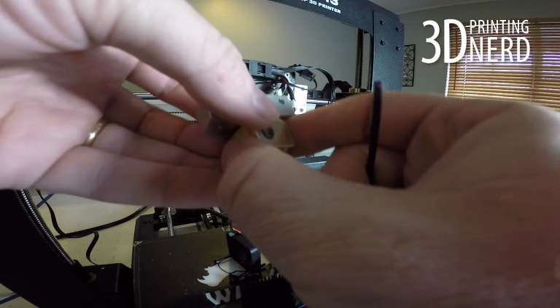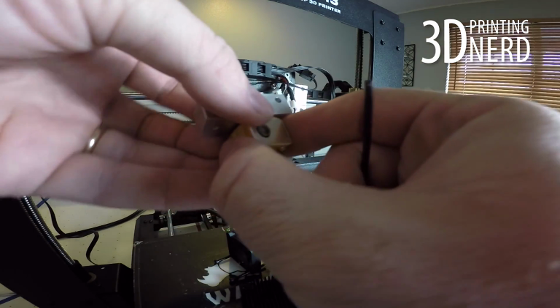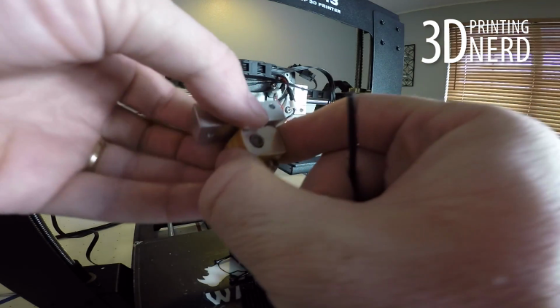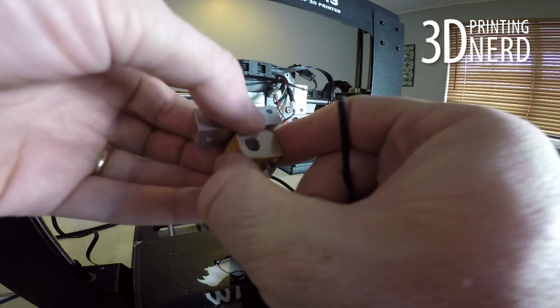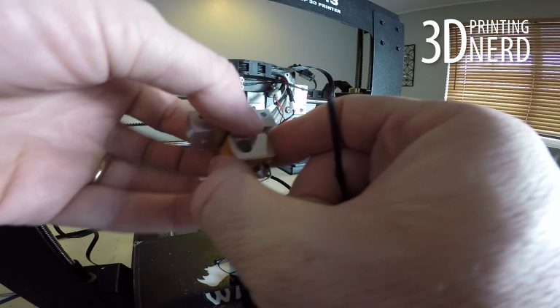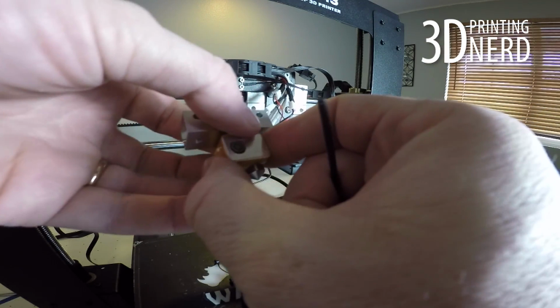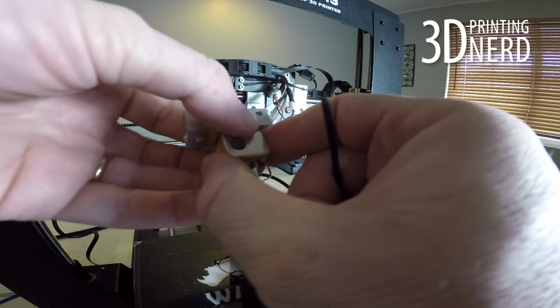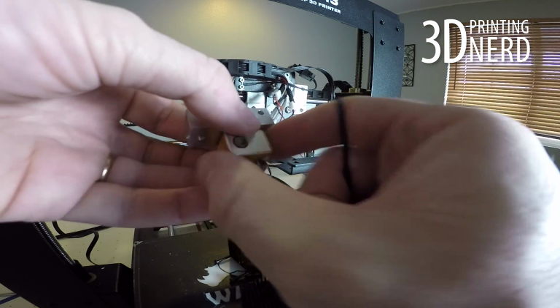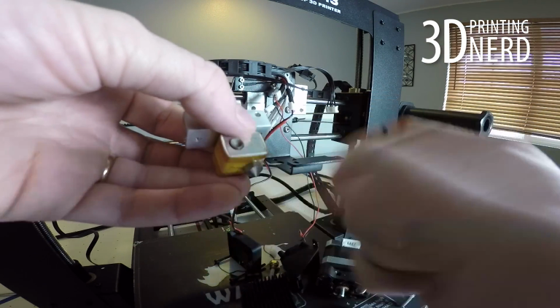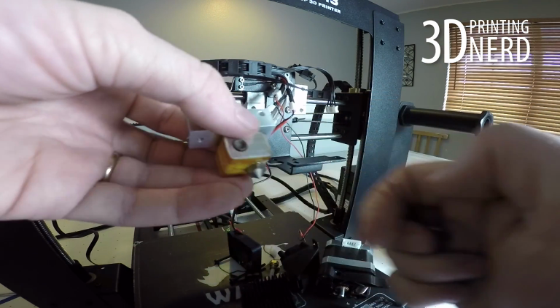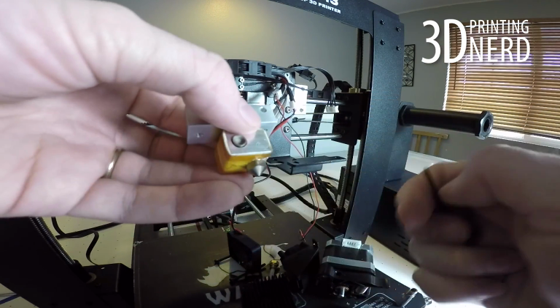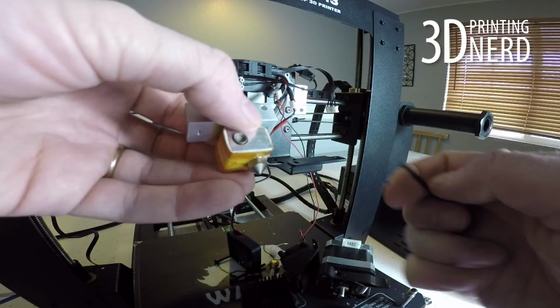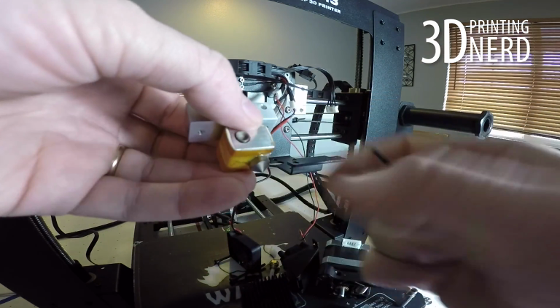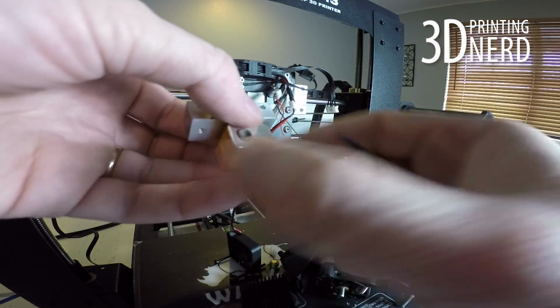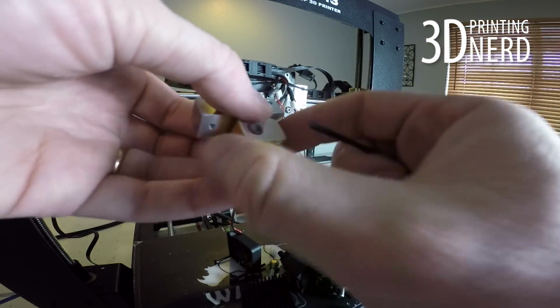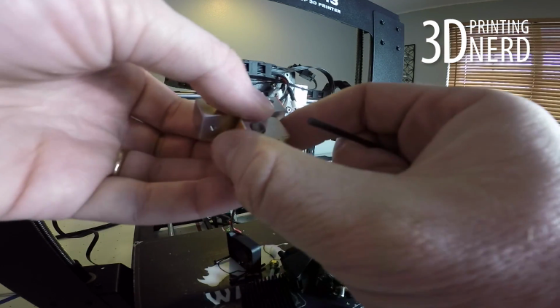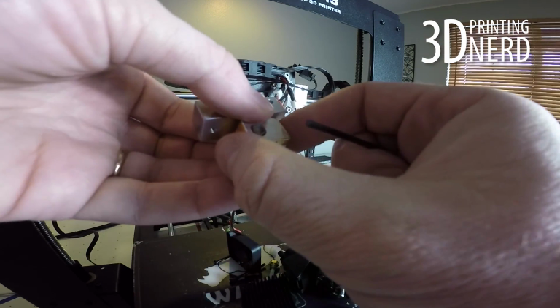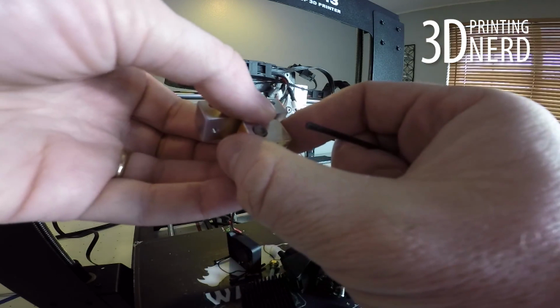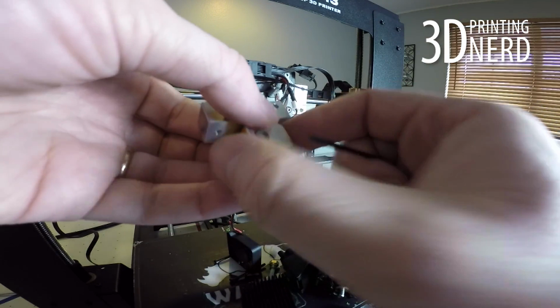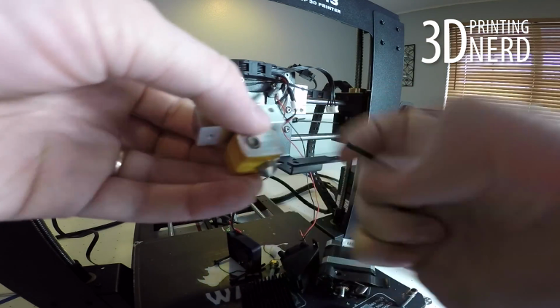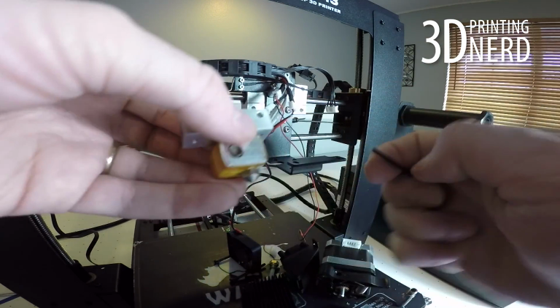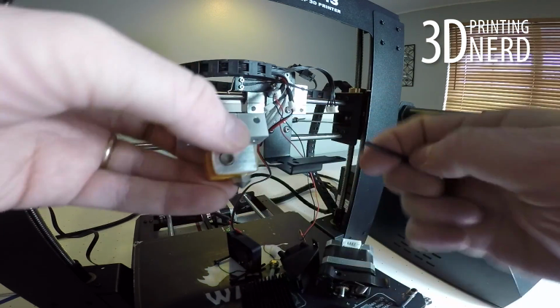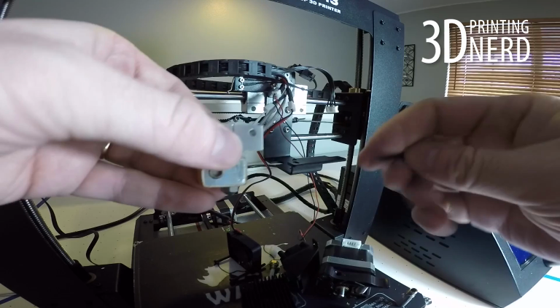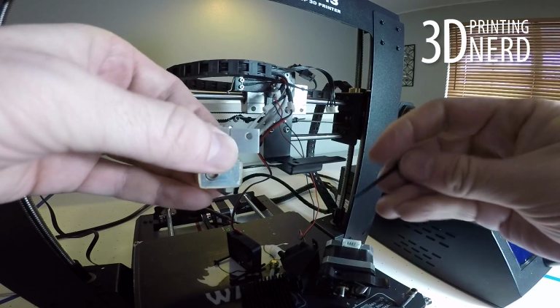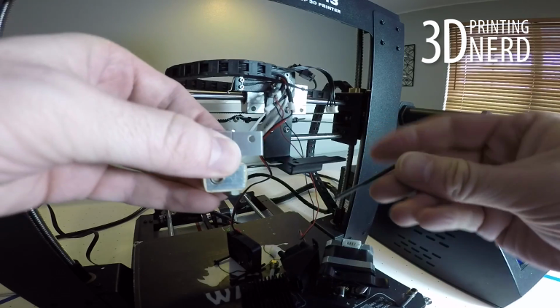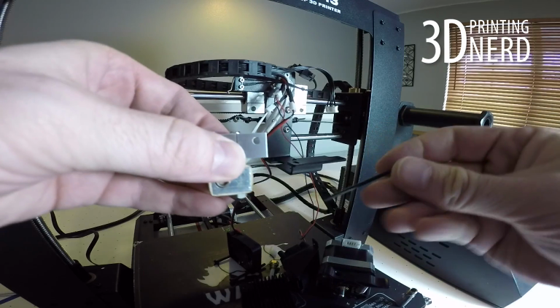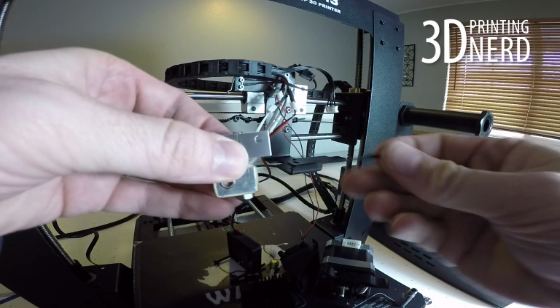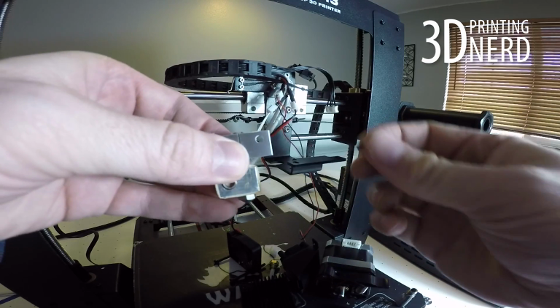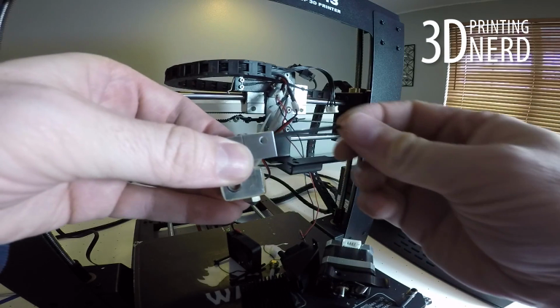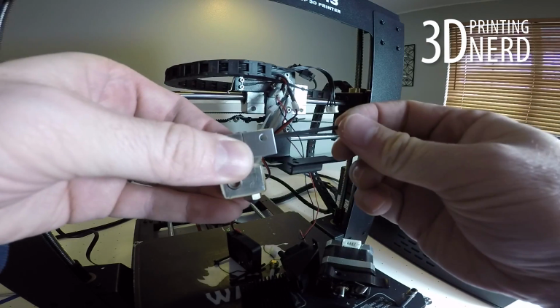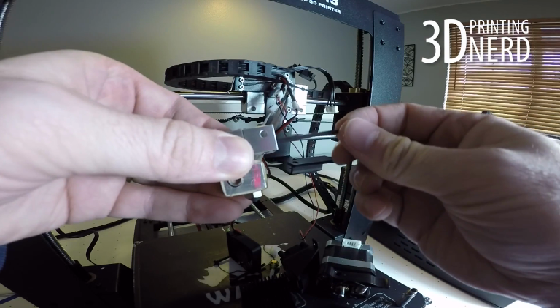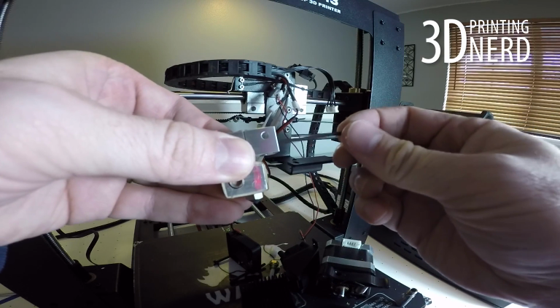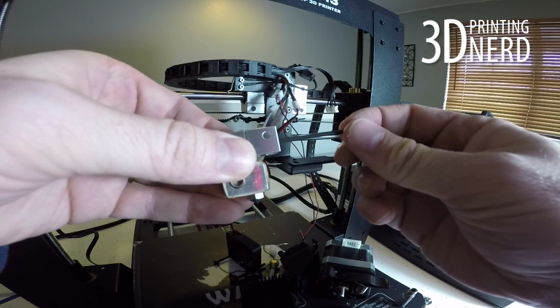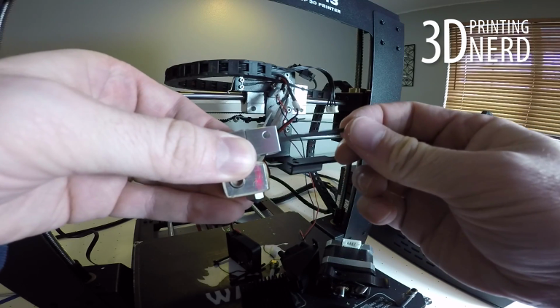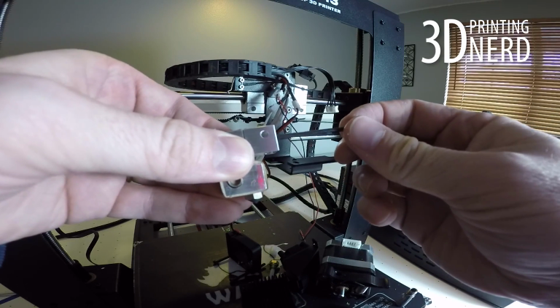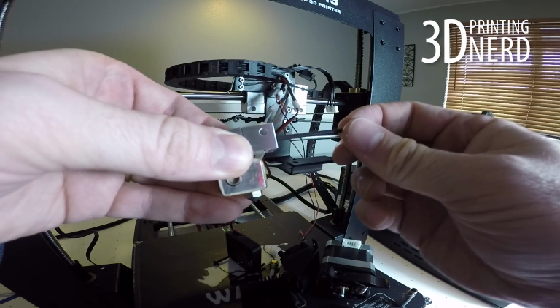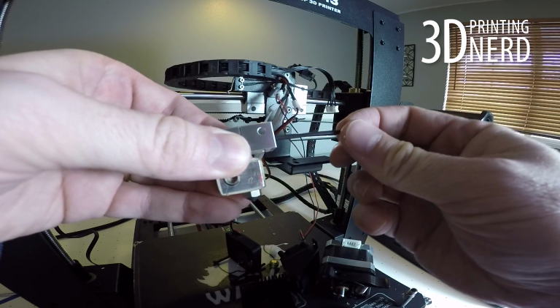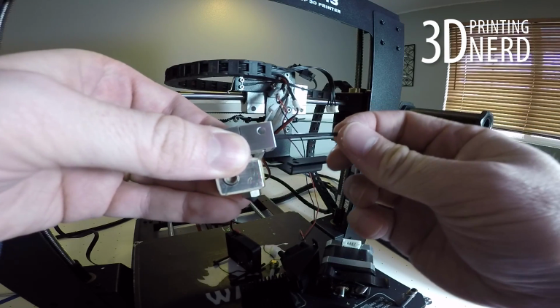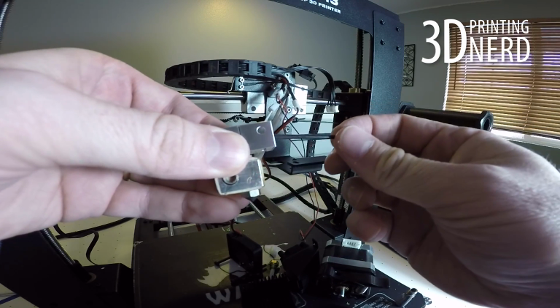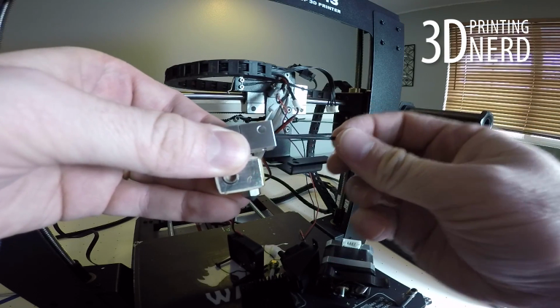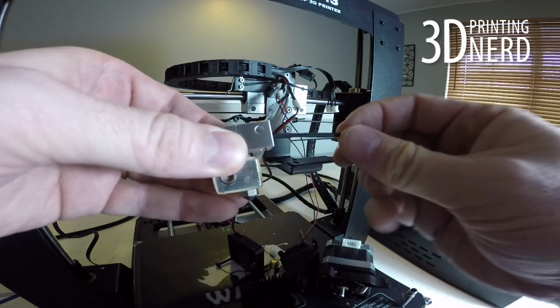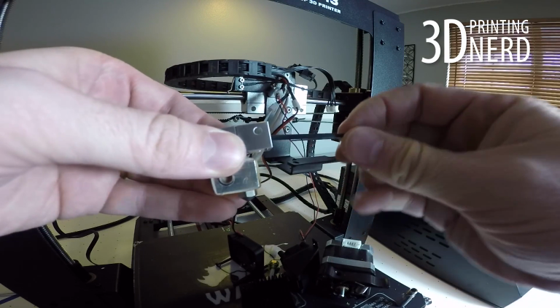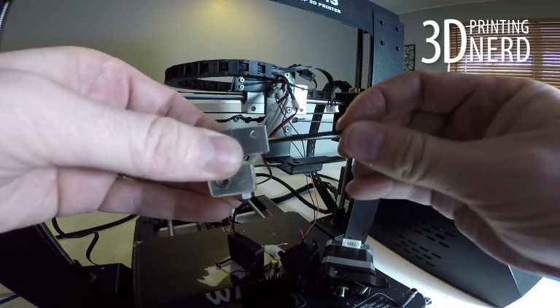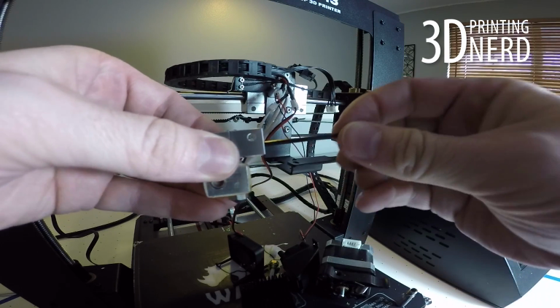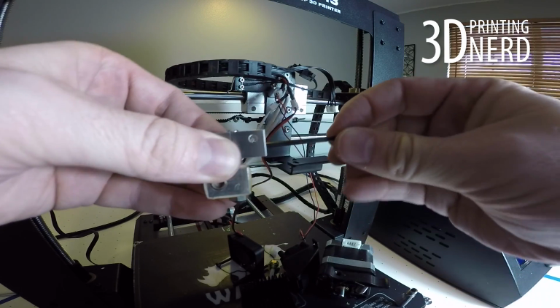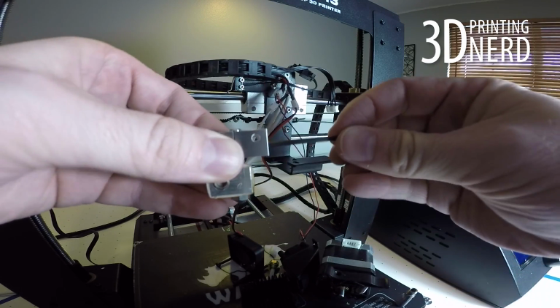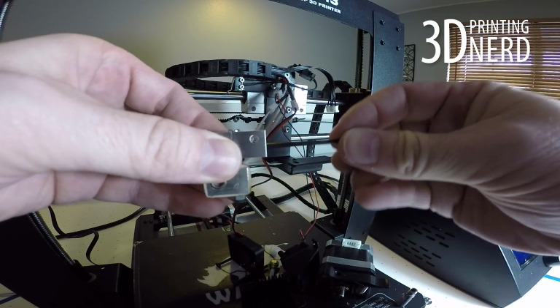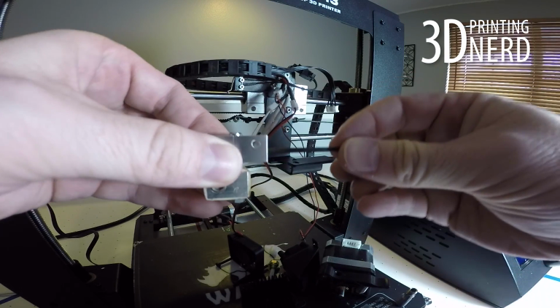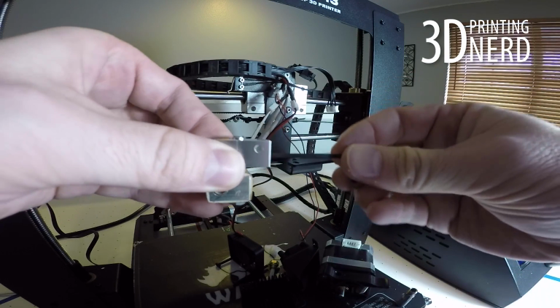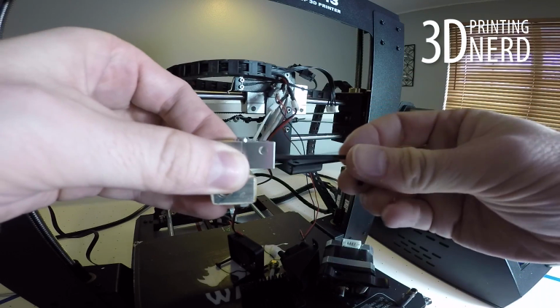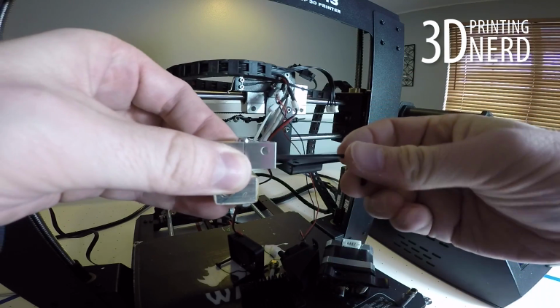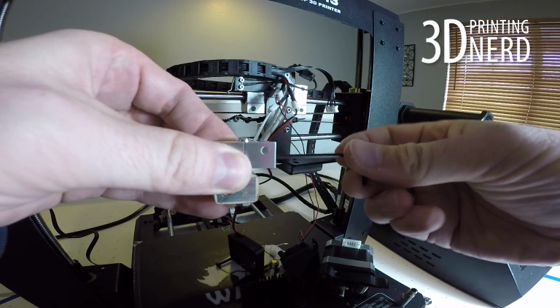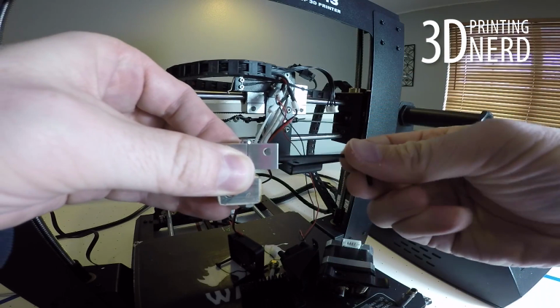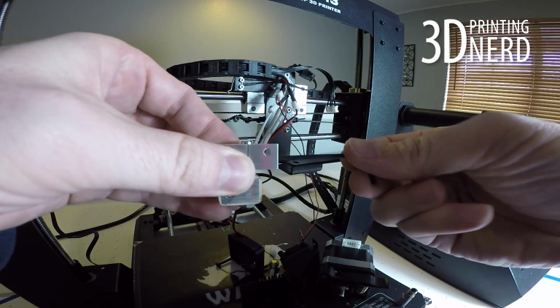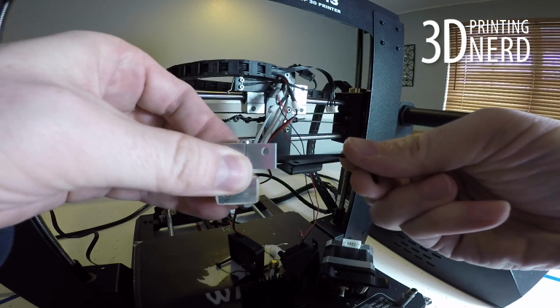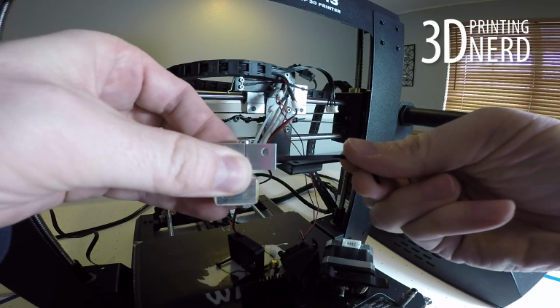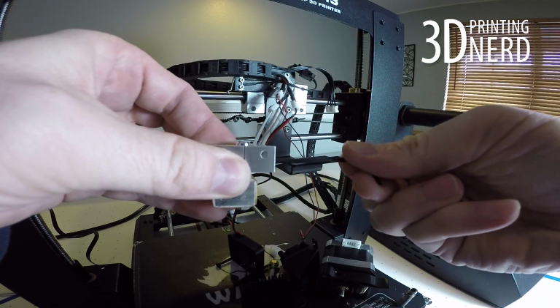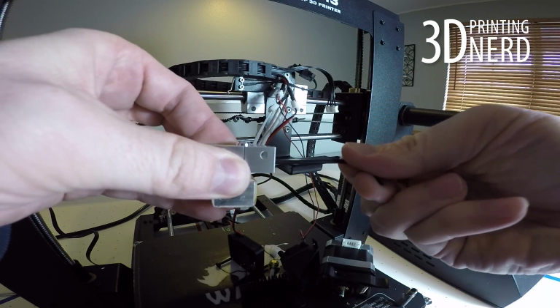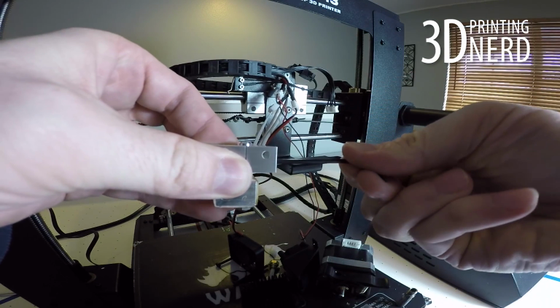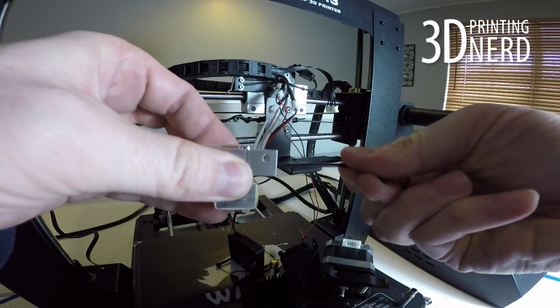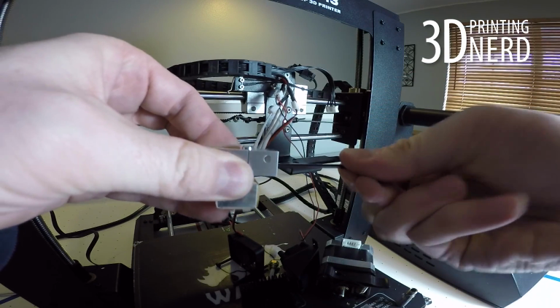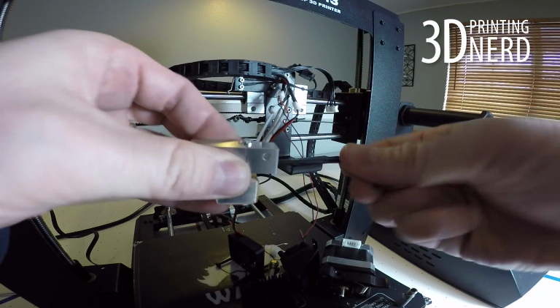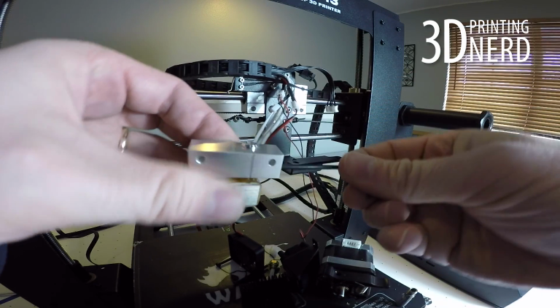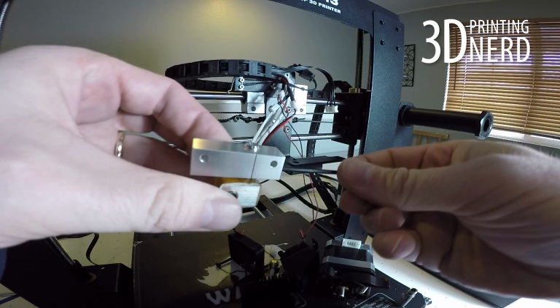Once the thermal tube is in place, grab an Allen wrench, put it in the side, and turn the set screw to hold it firmly in place.